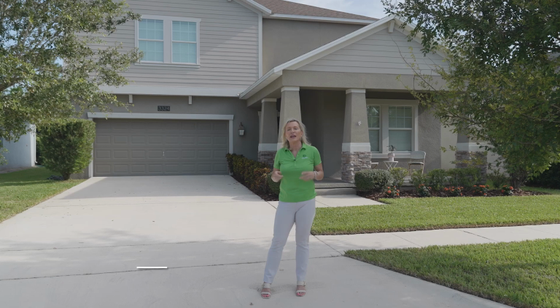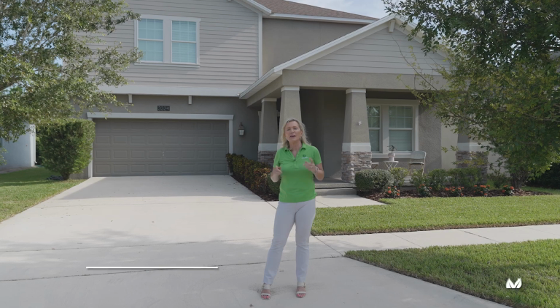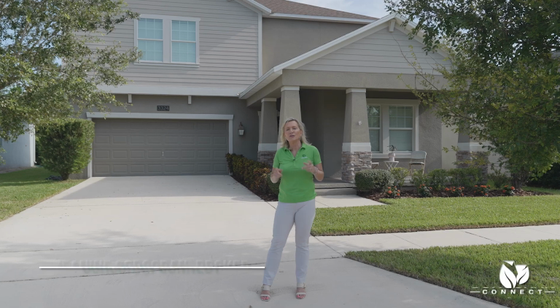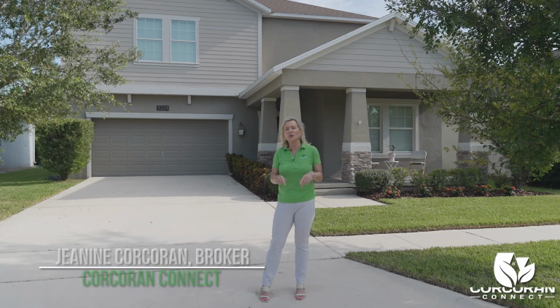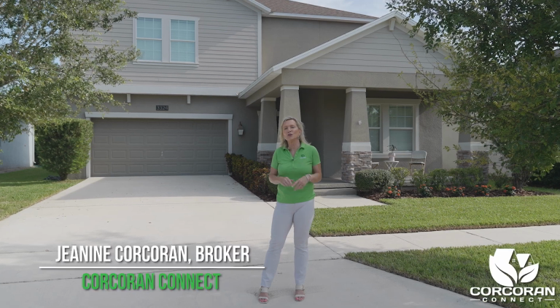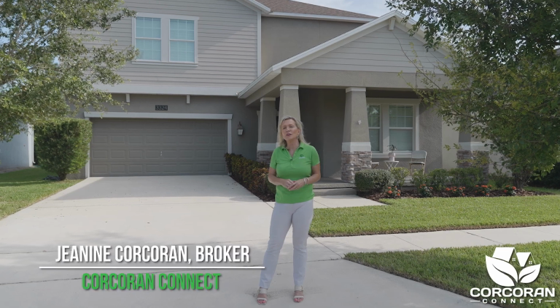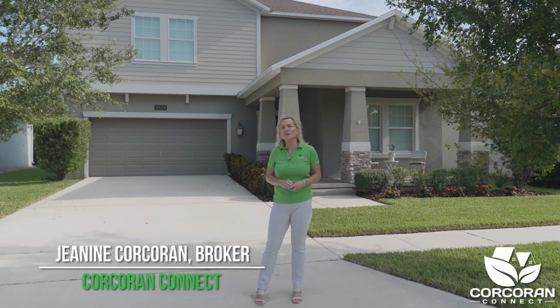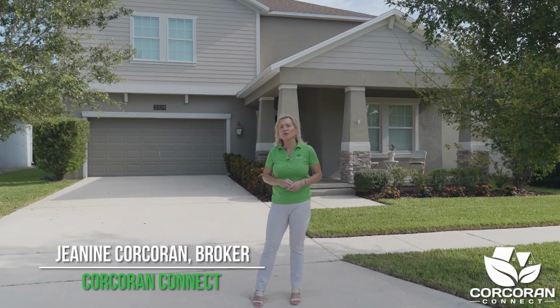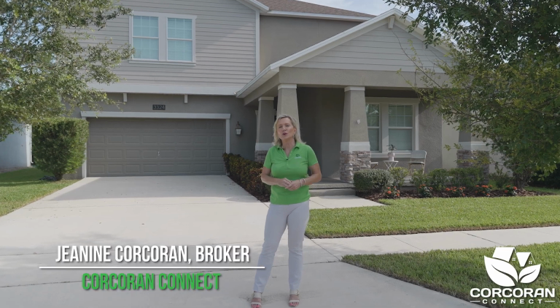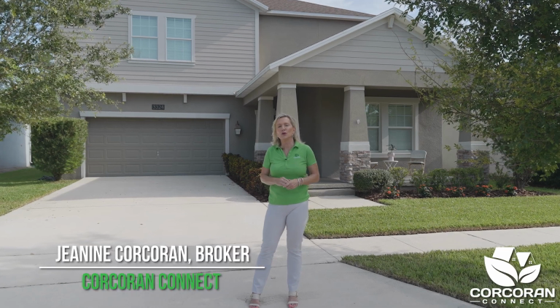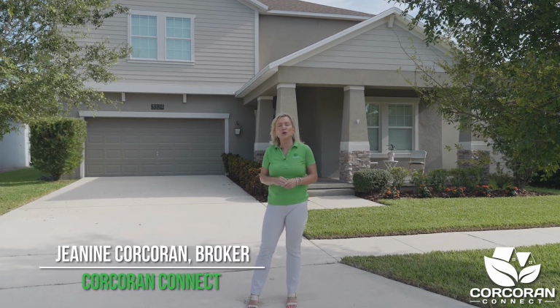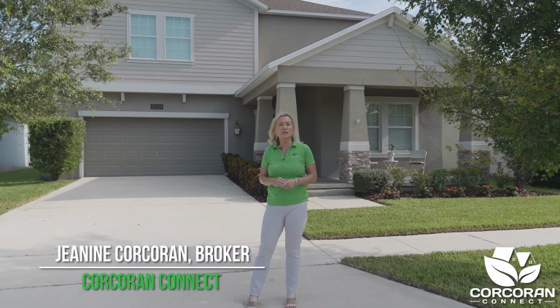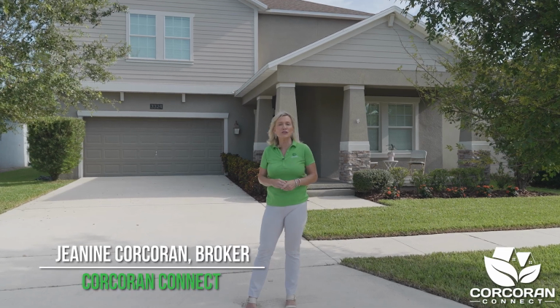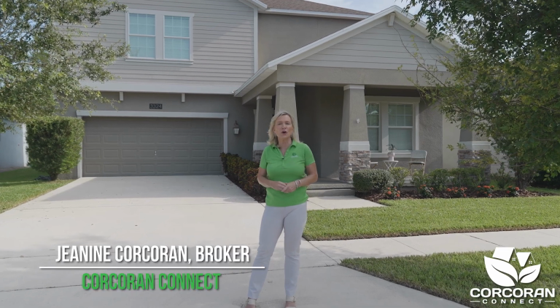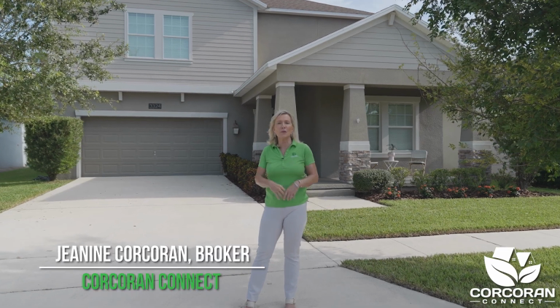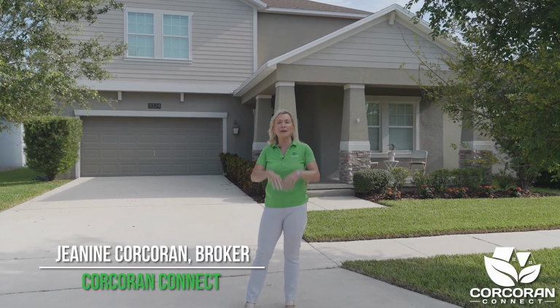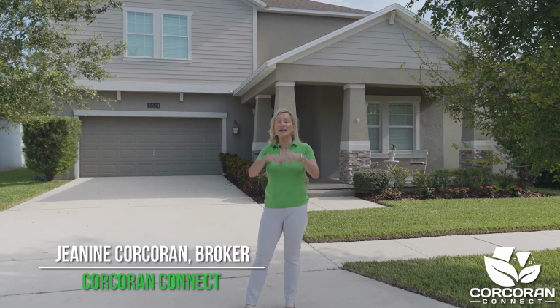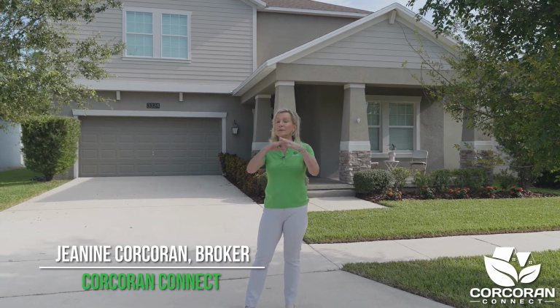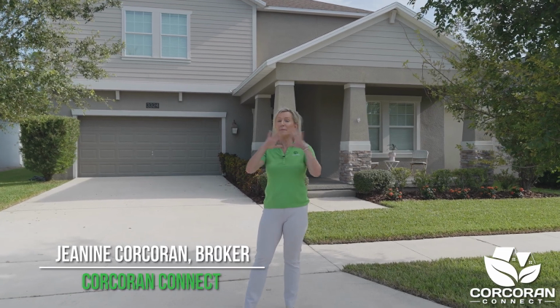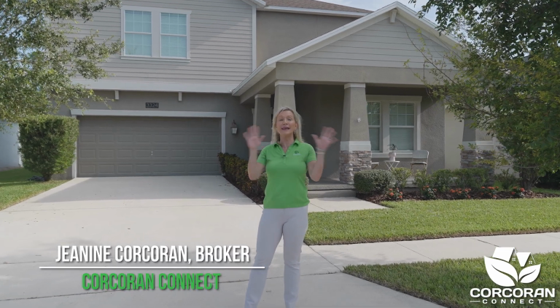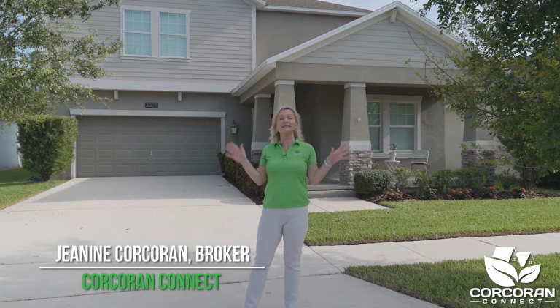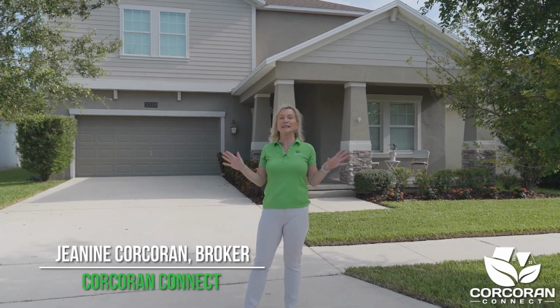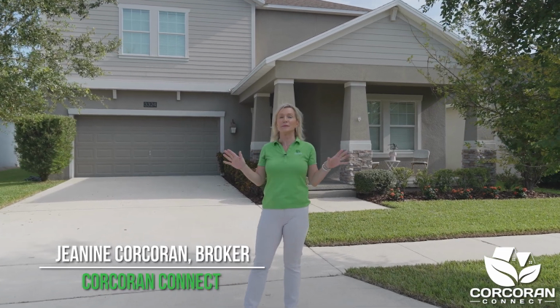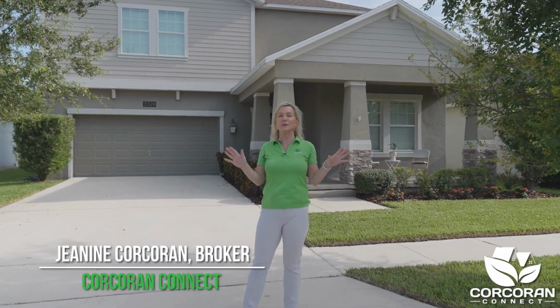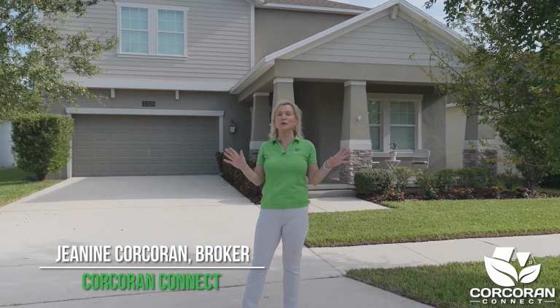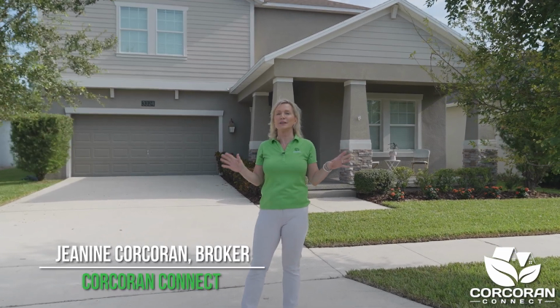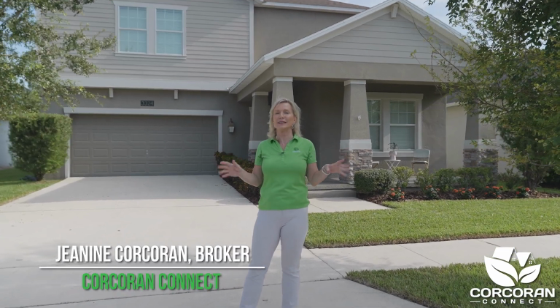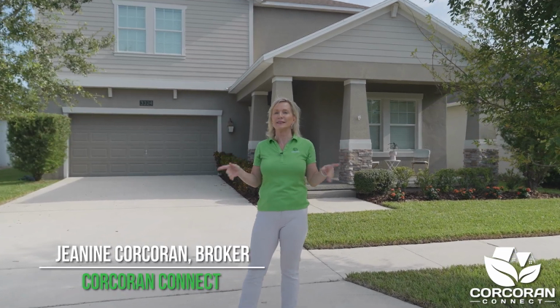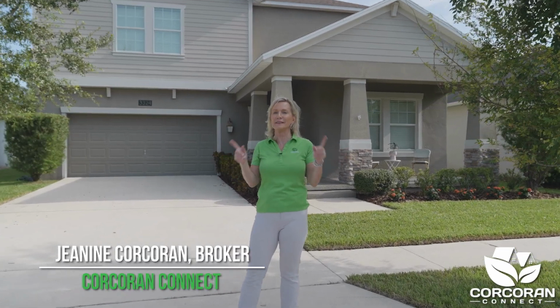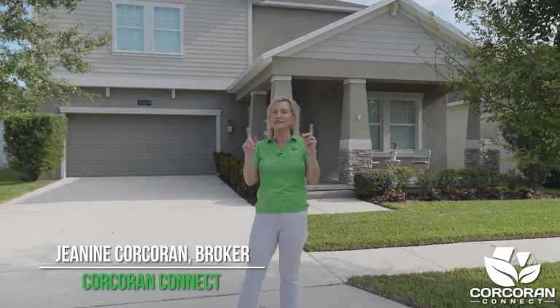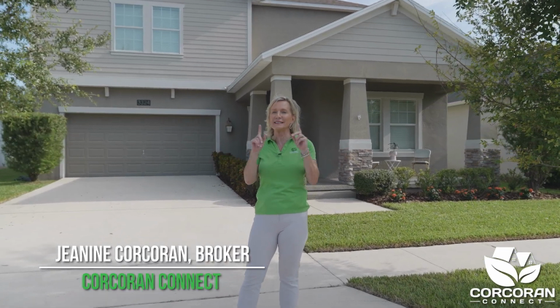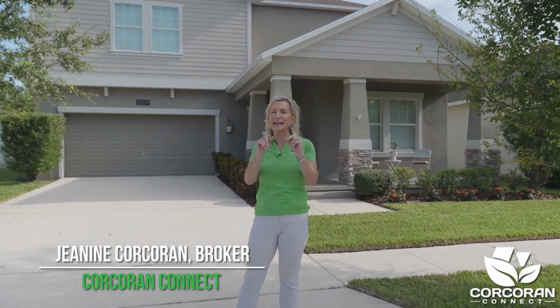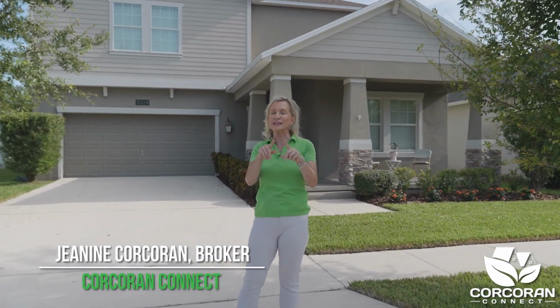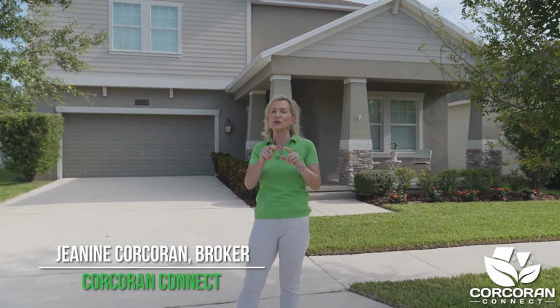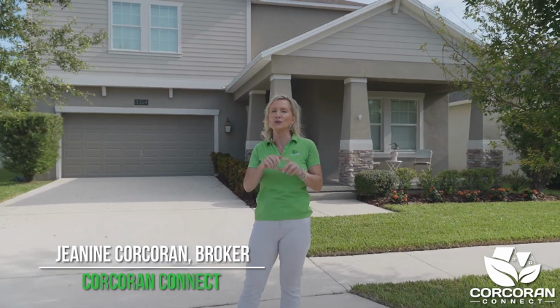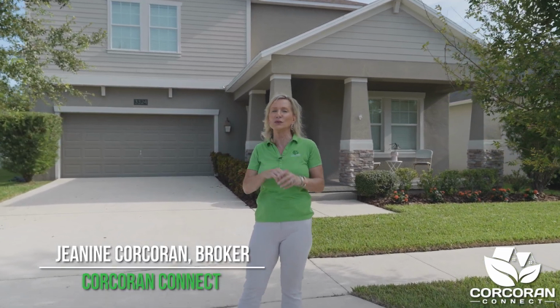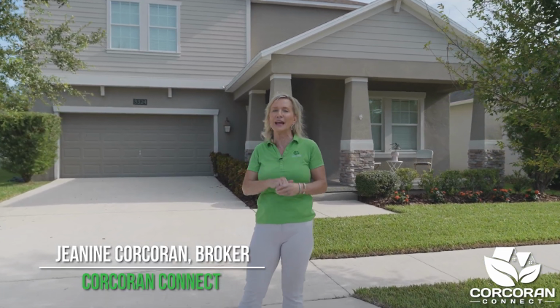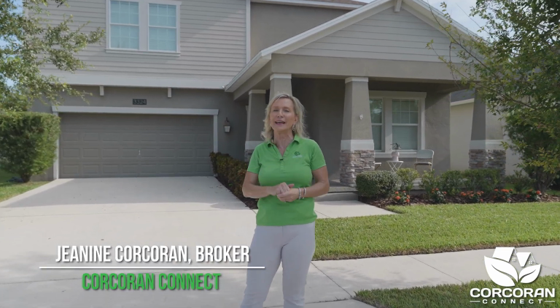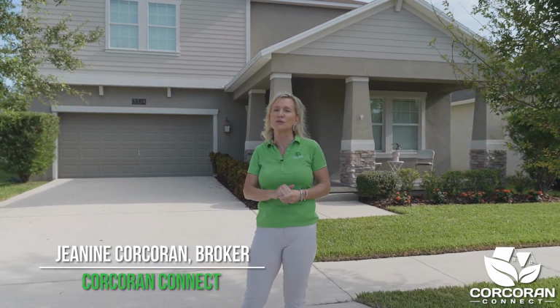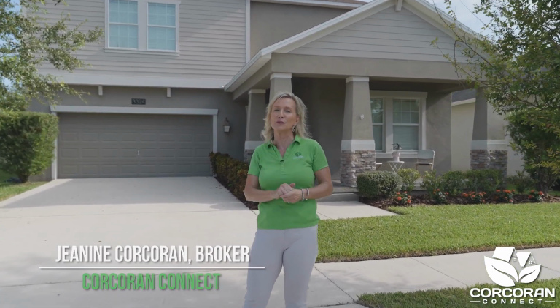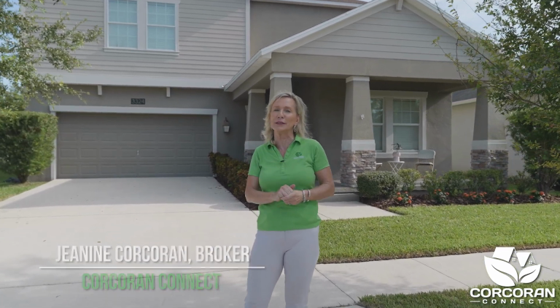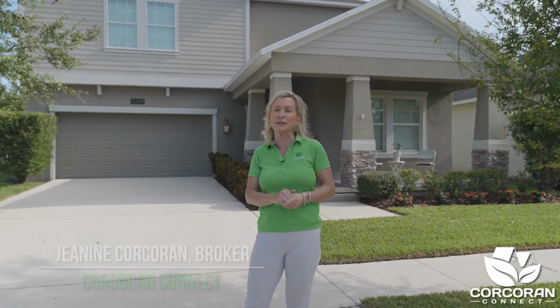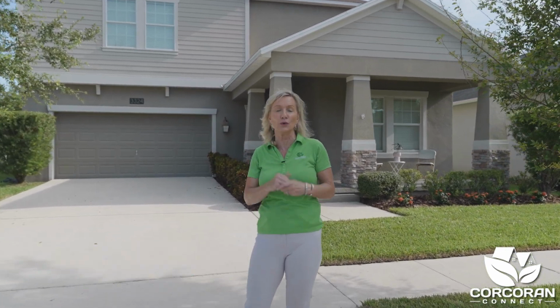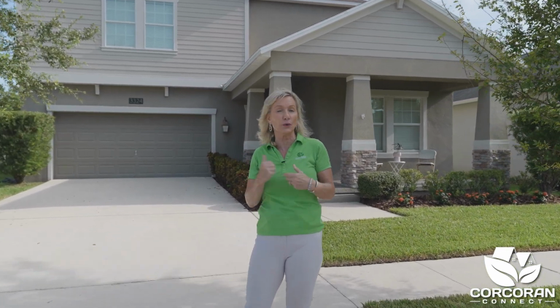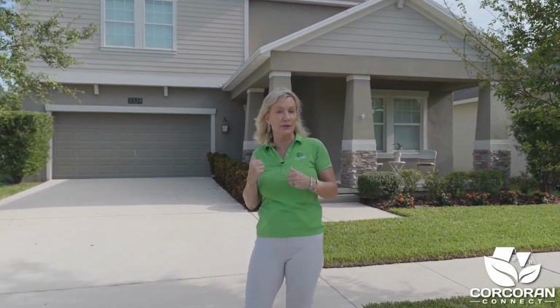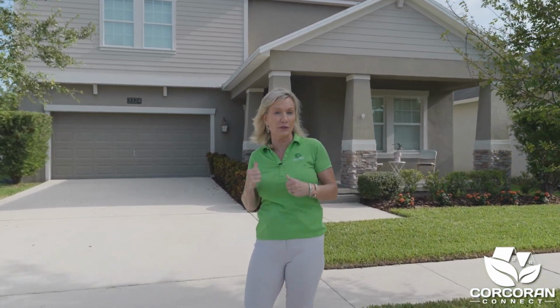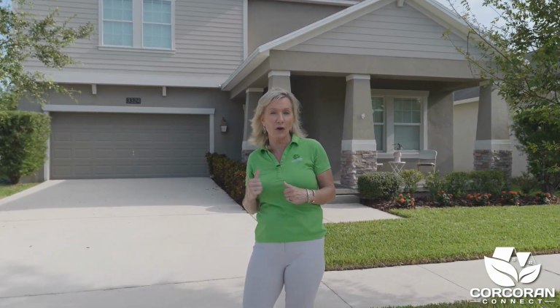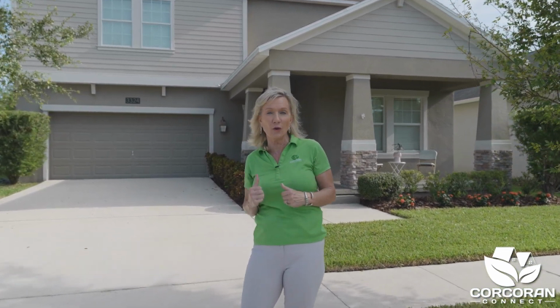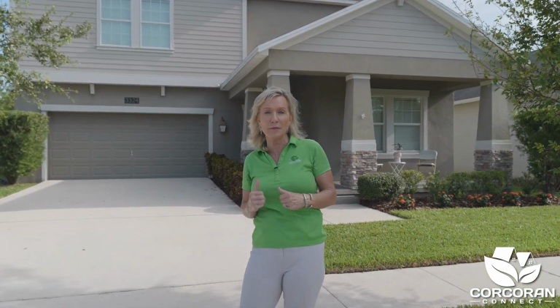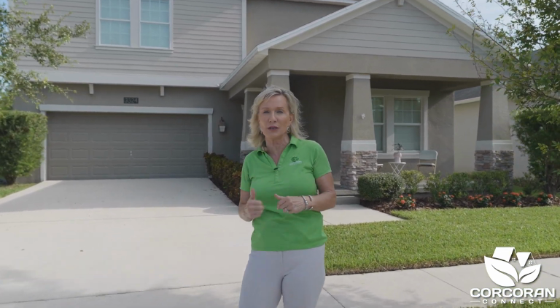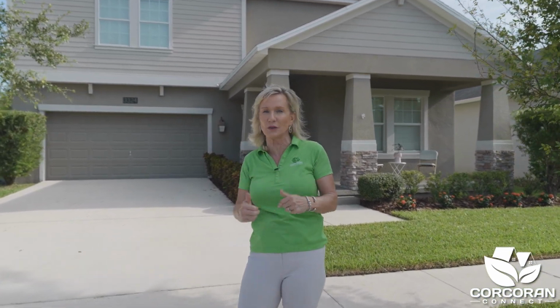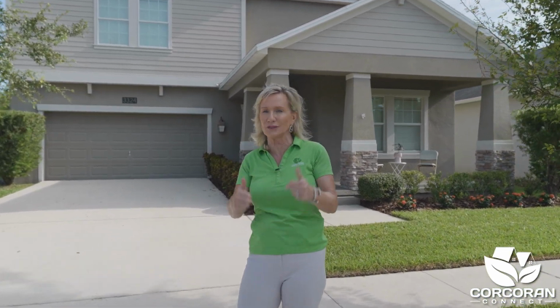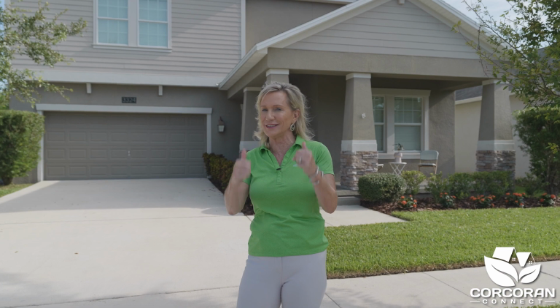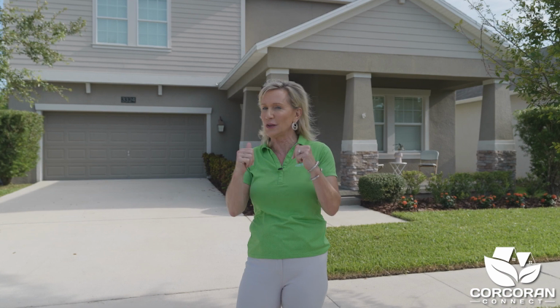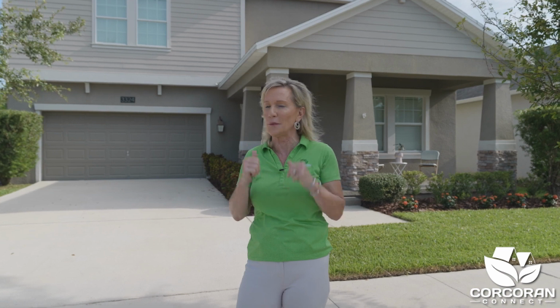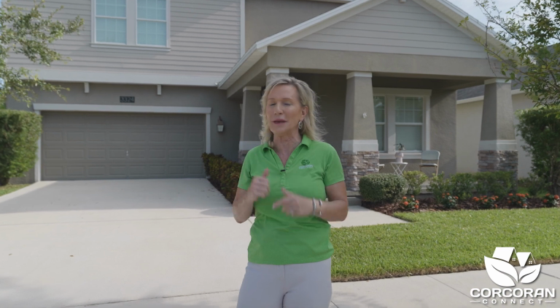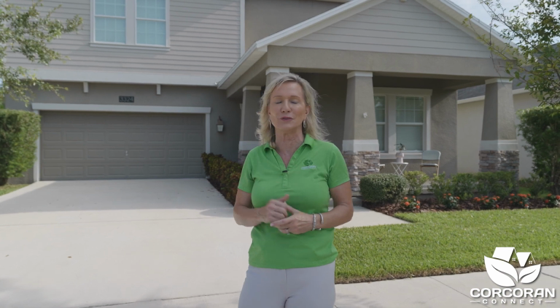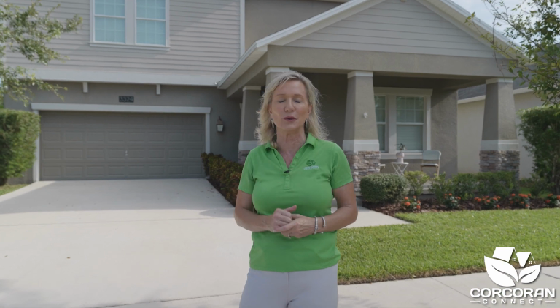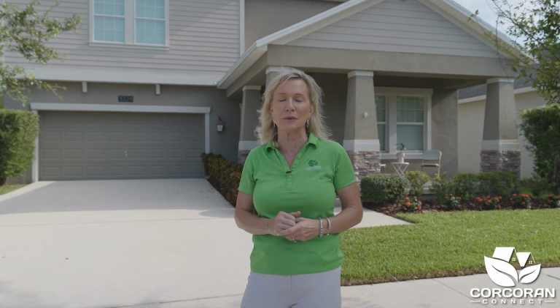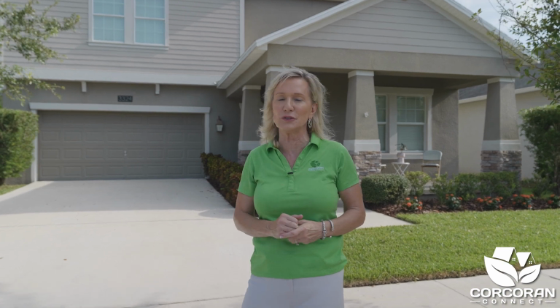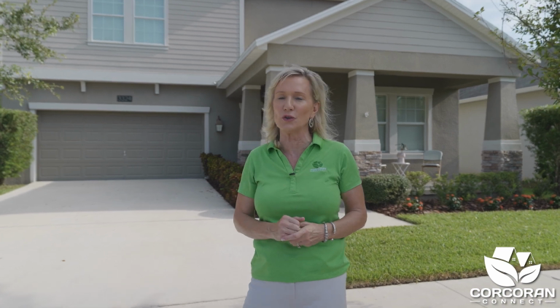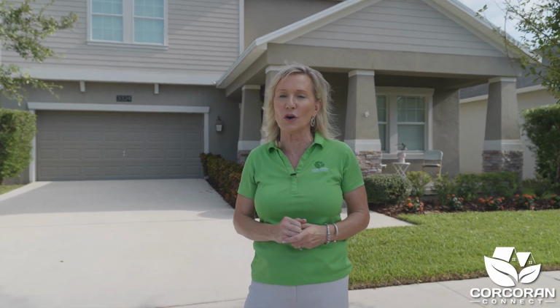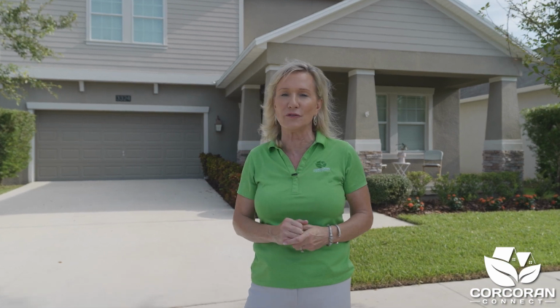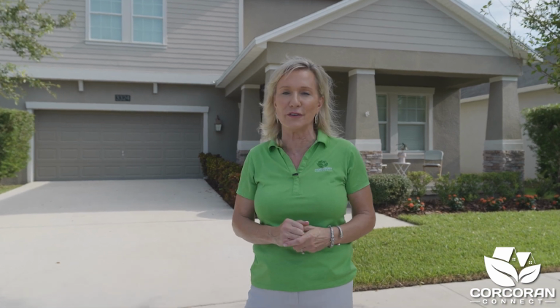If you're looking for a gorgeous home in an amazing community, then stay tuned as we tour this home because this home has so much to offer.